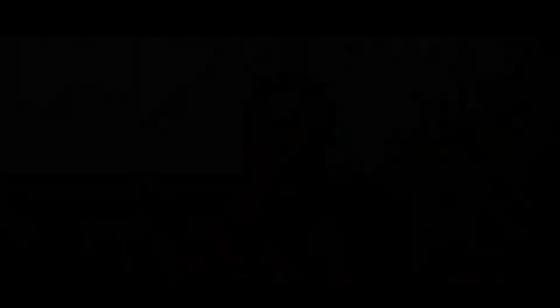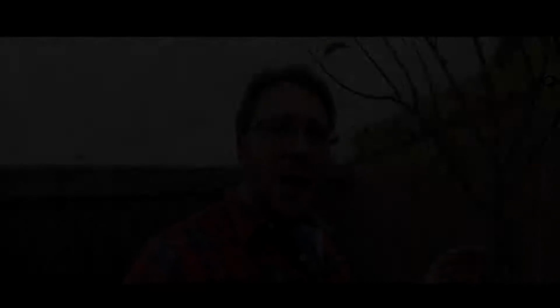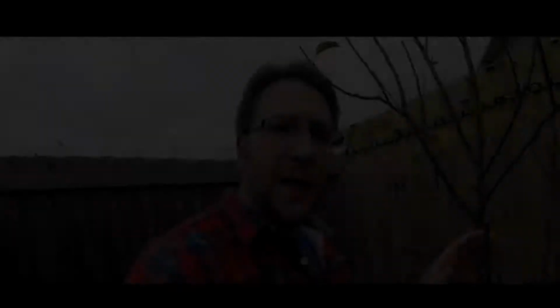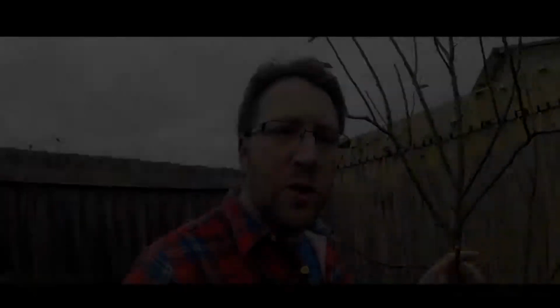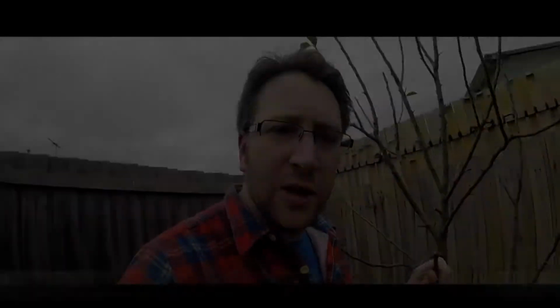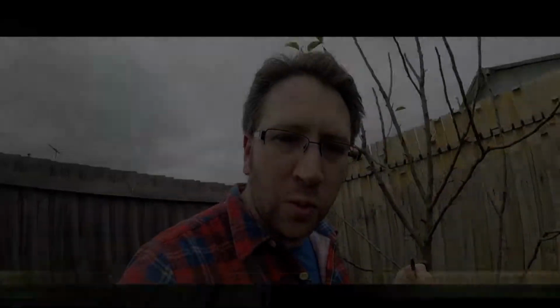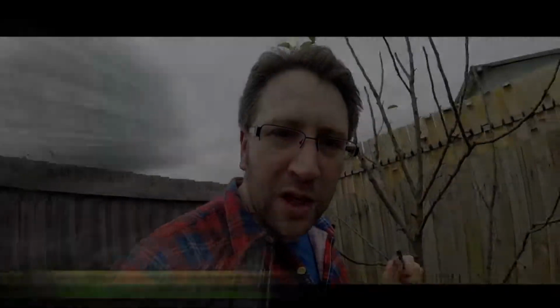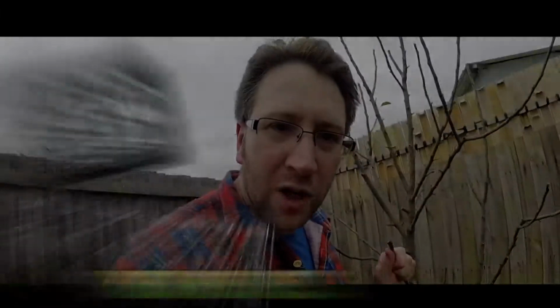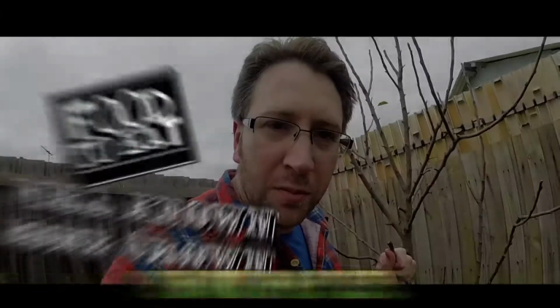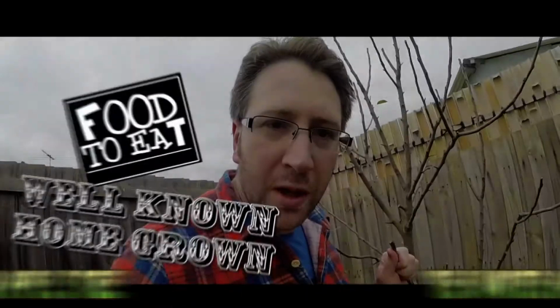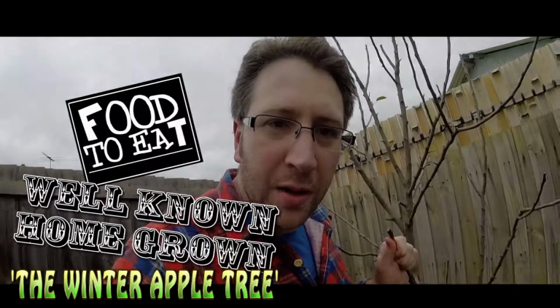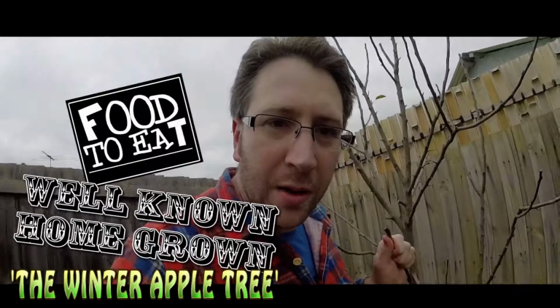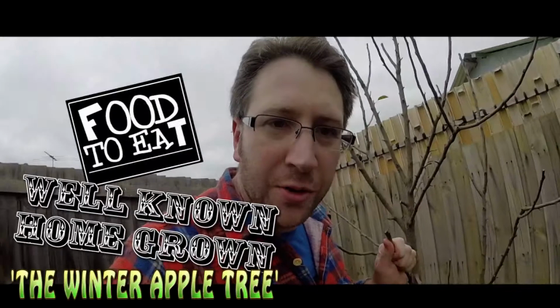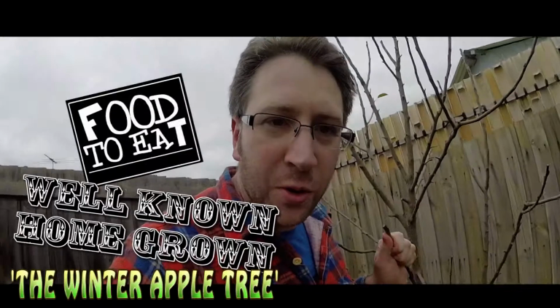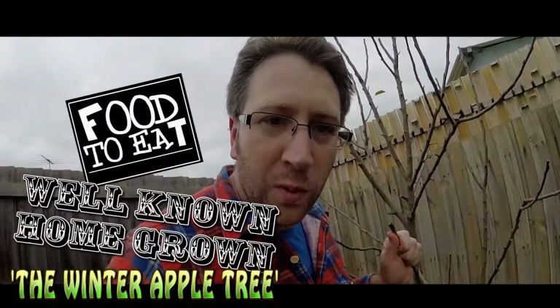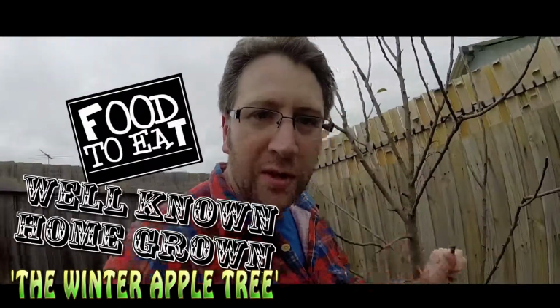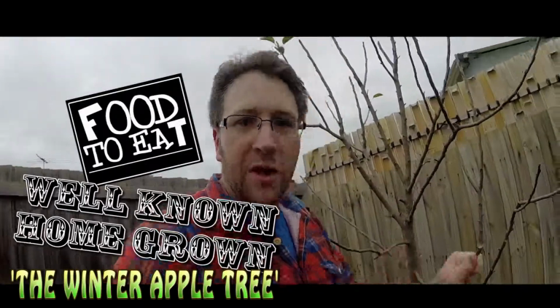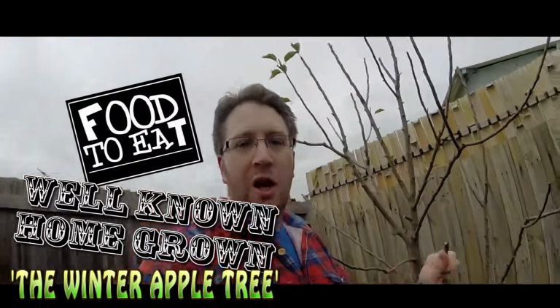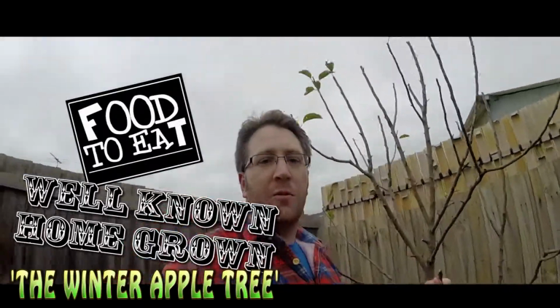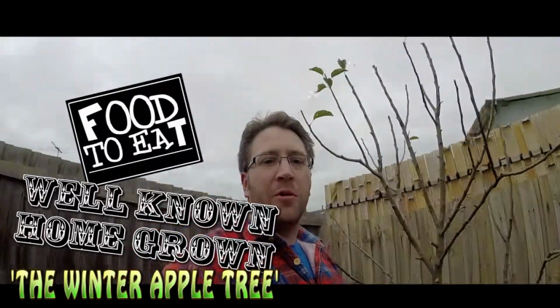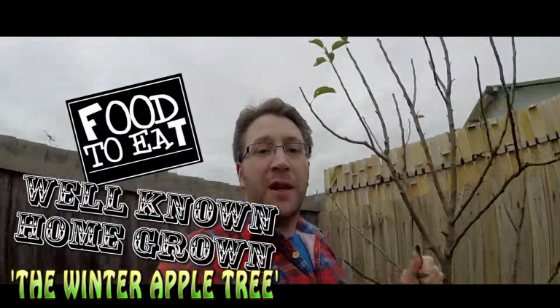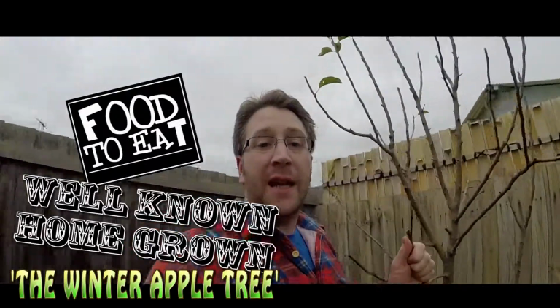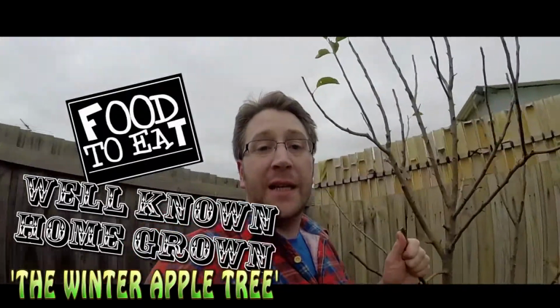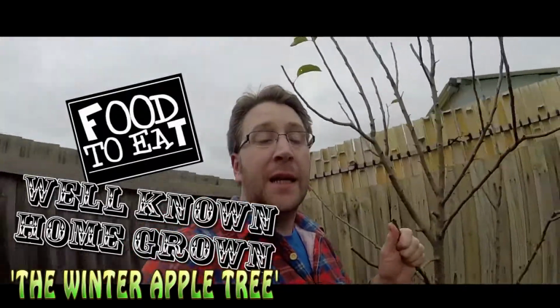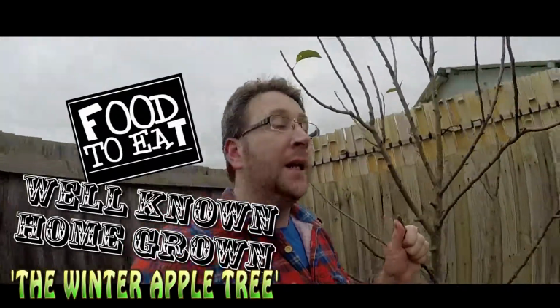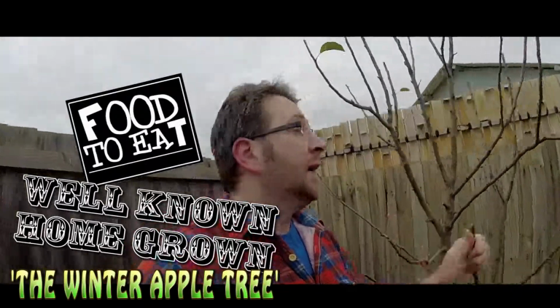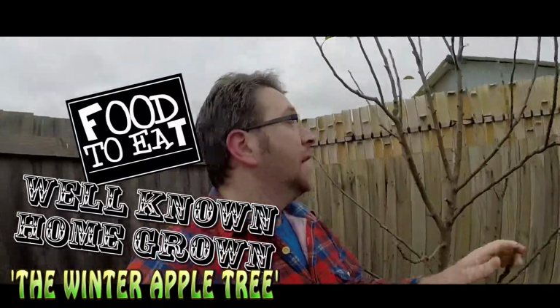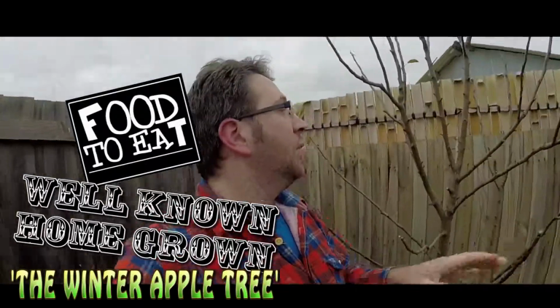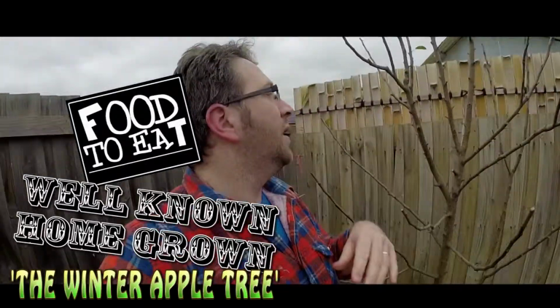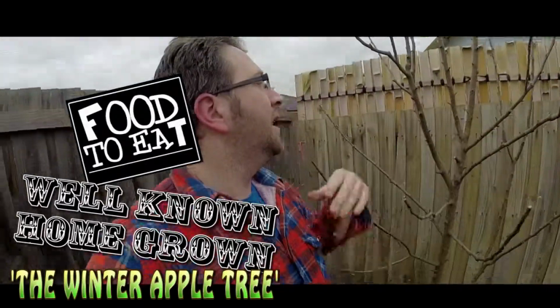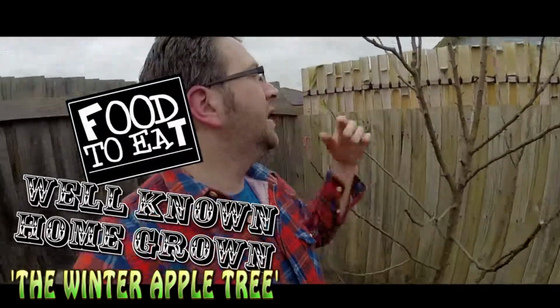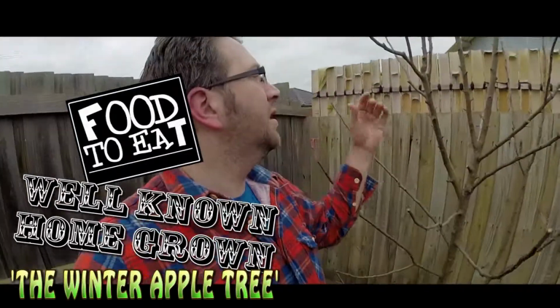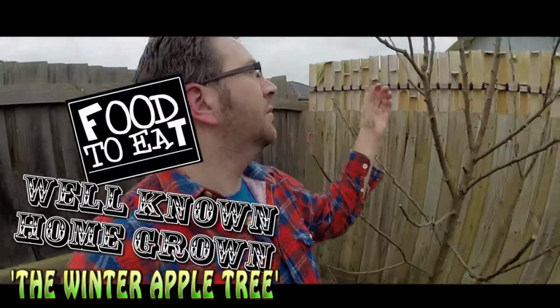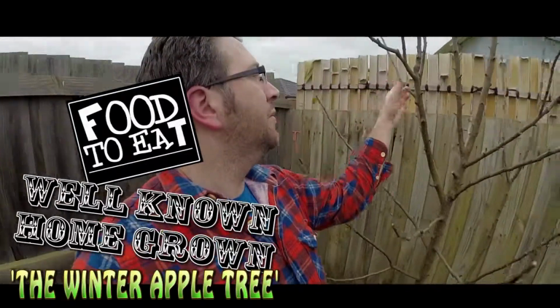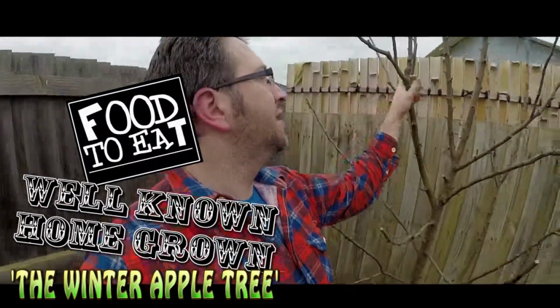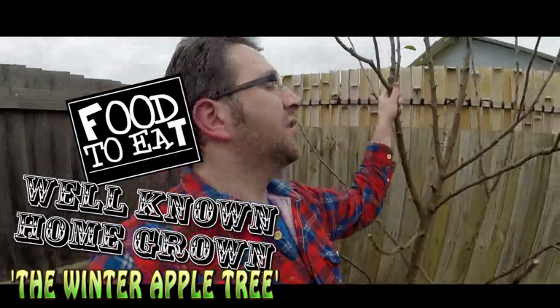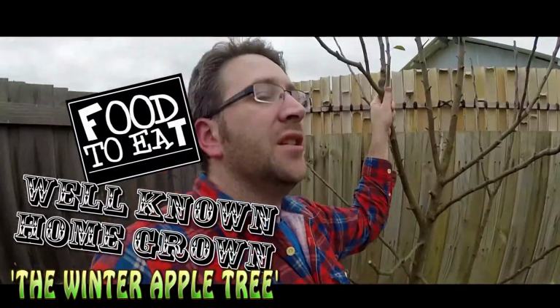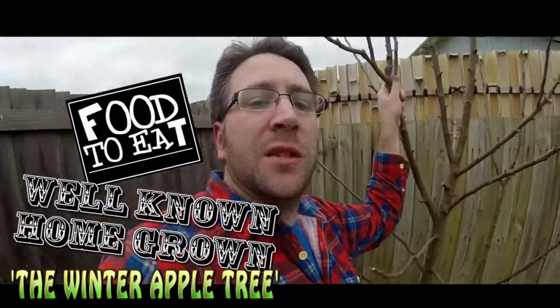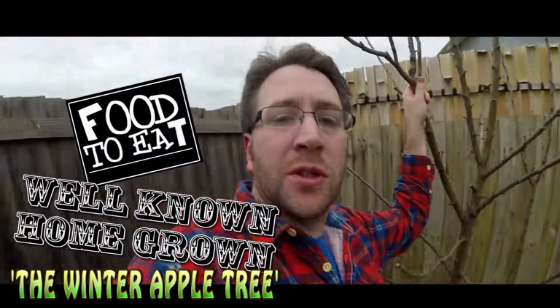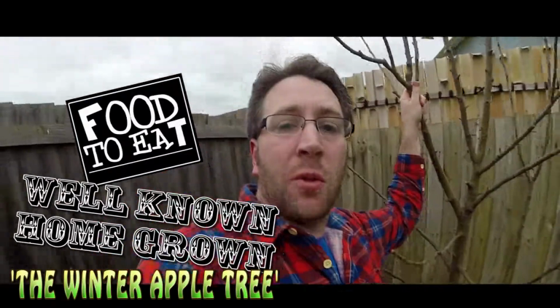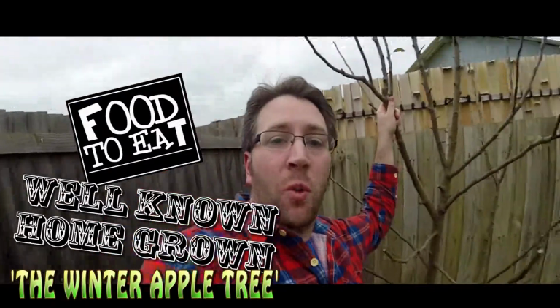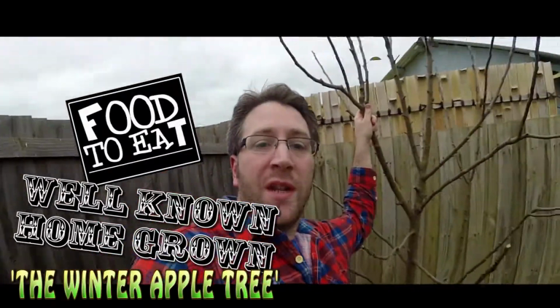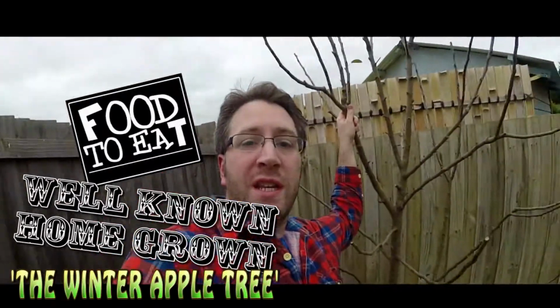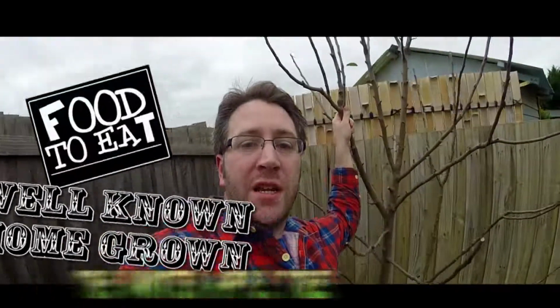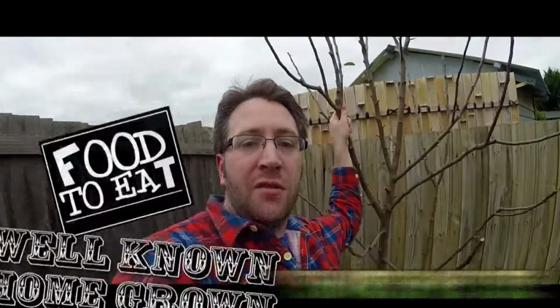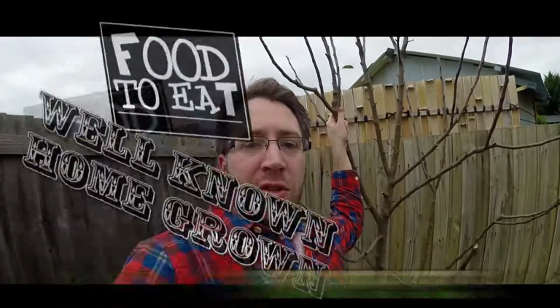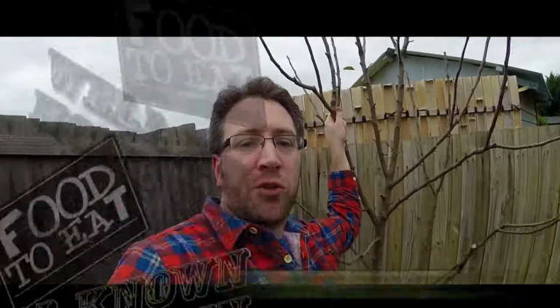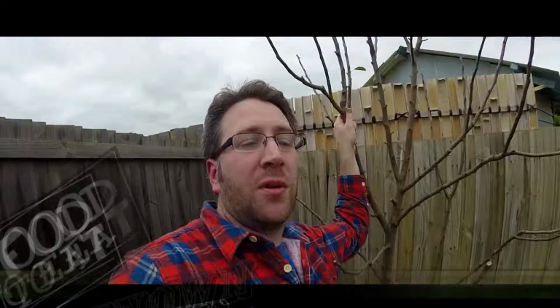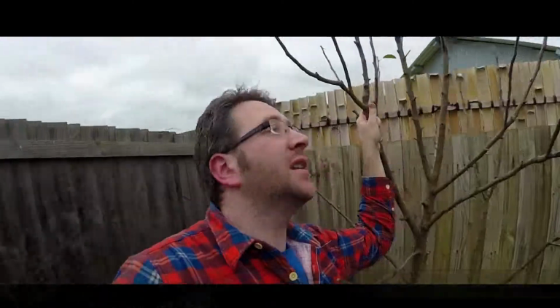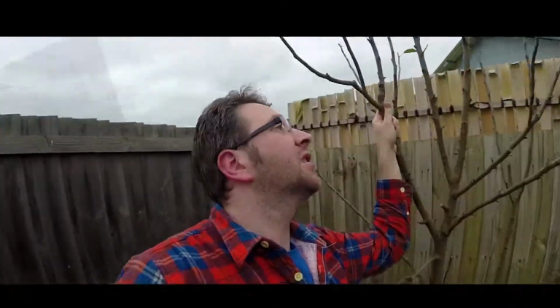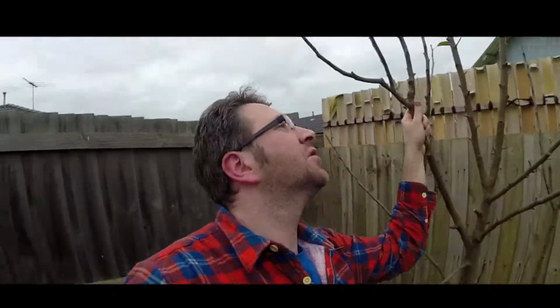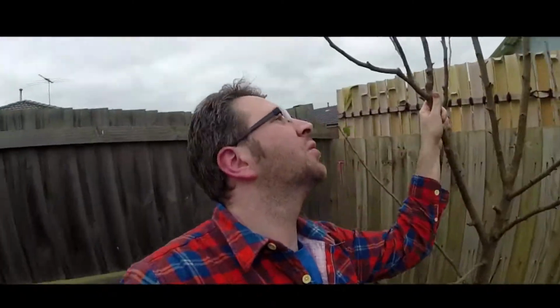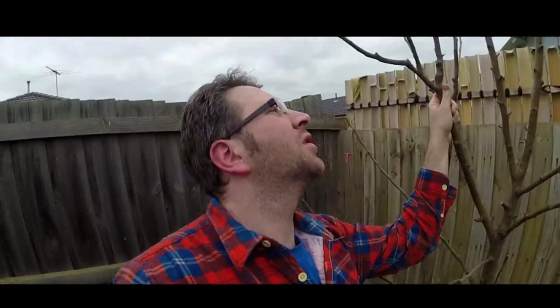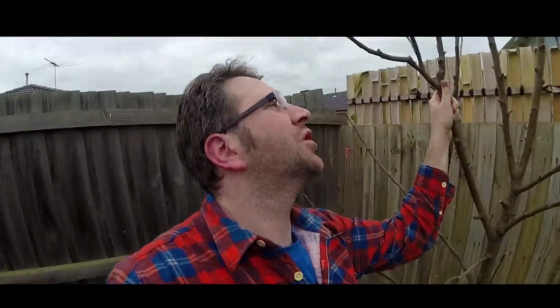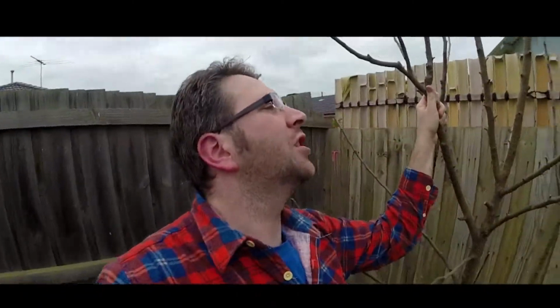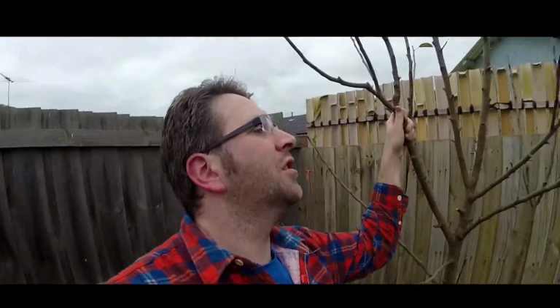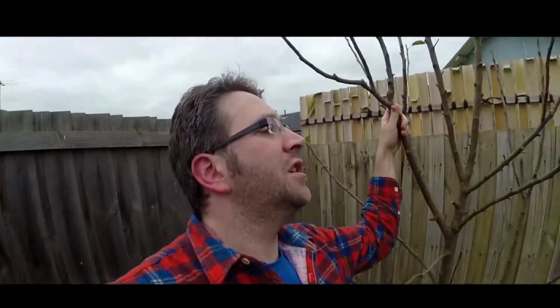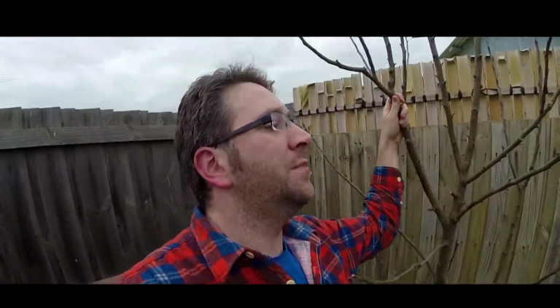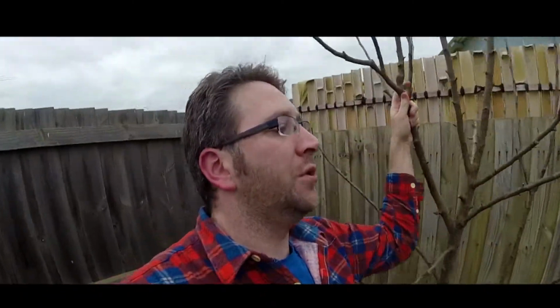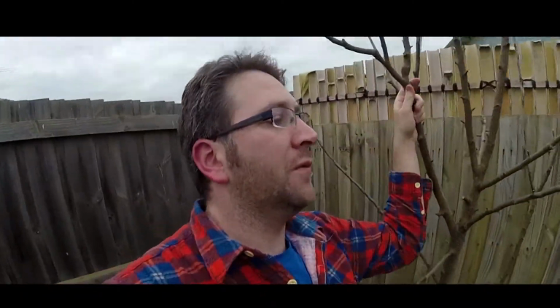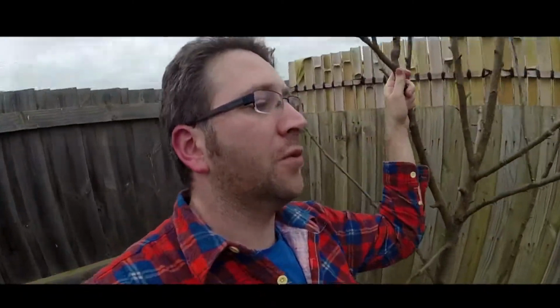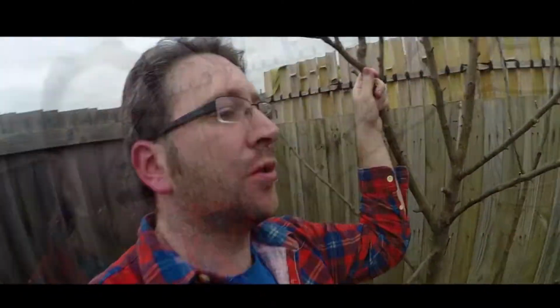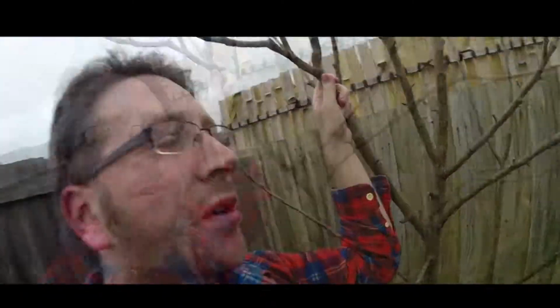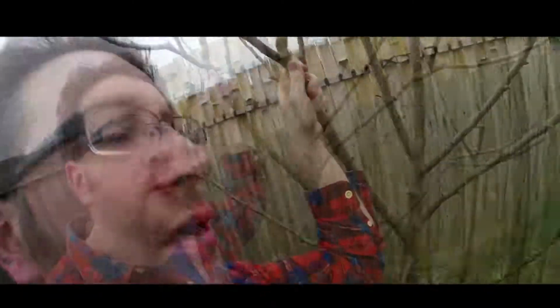Hey guys, welcome to Well-Known Homegrown. We're in the mid-season — it's winter here in Australia — and I just want to show you these beautiful trees.